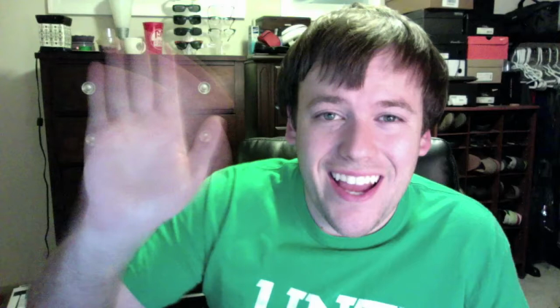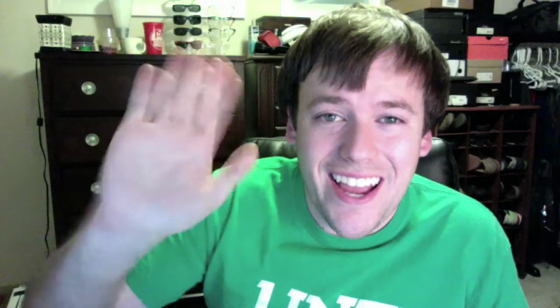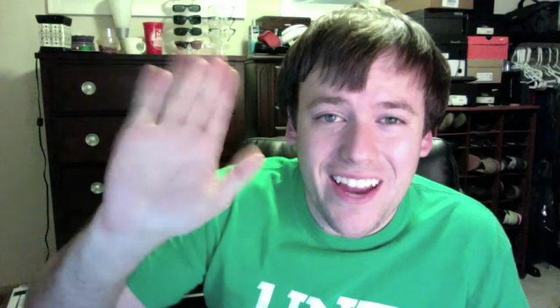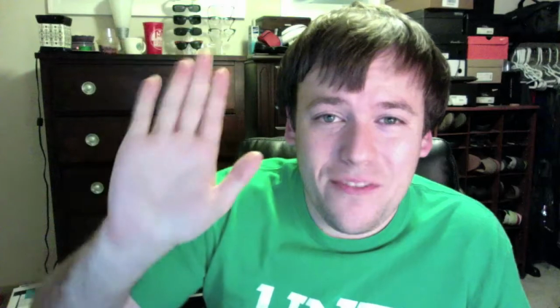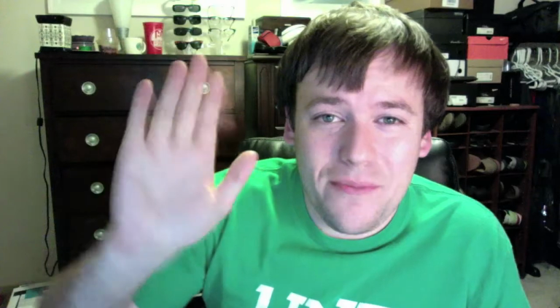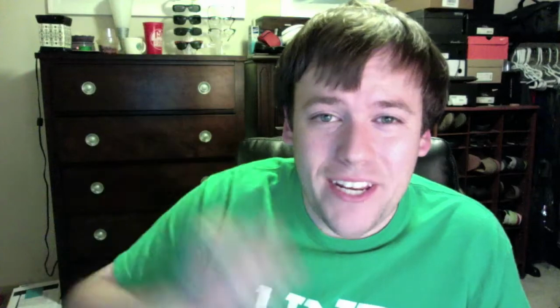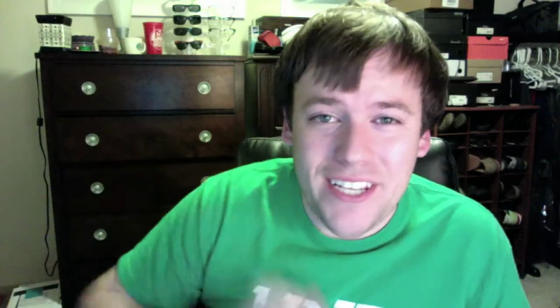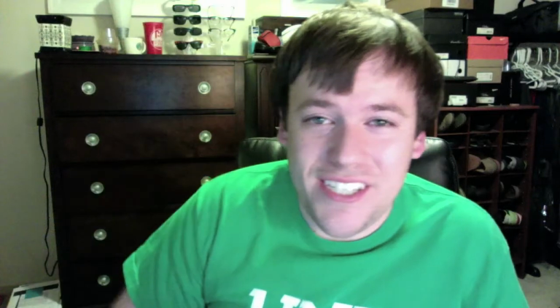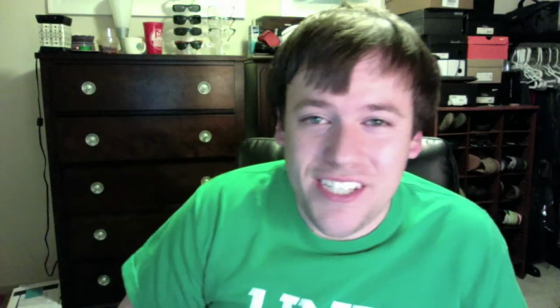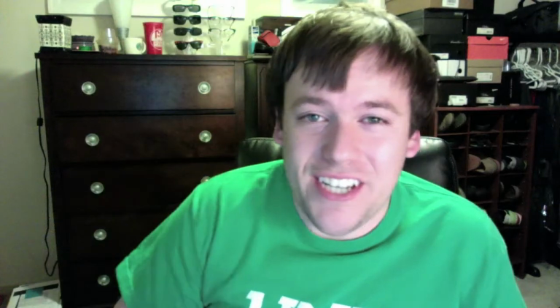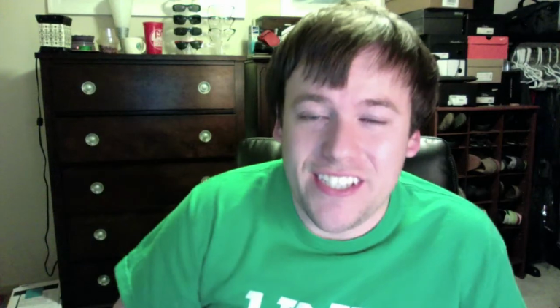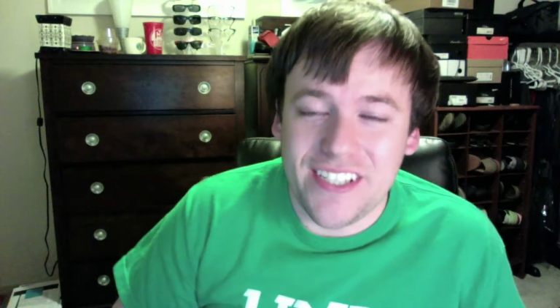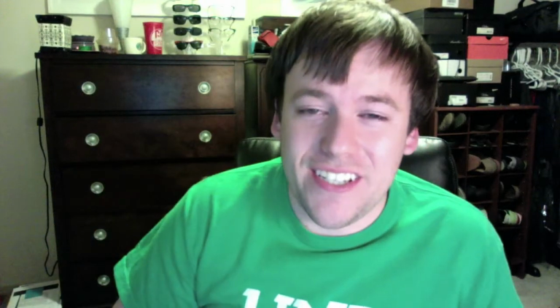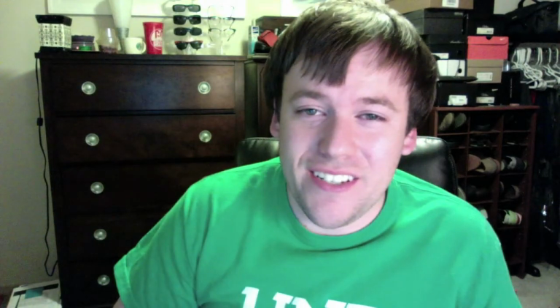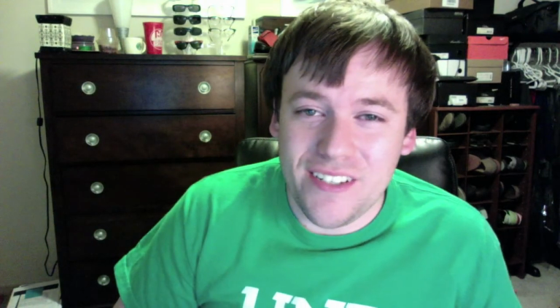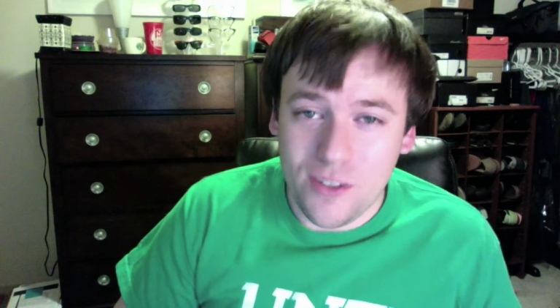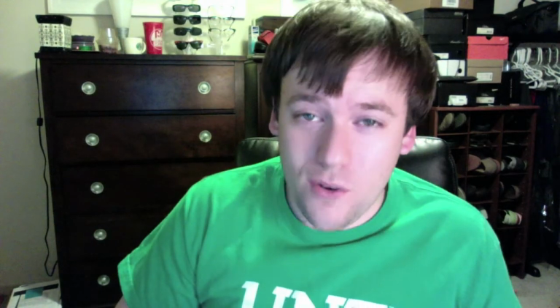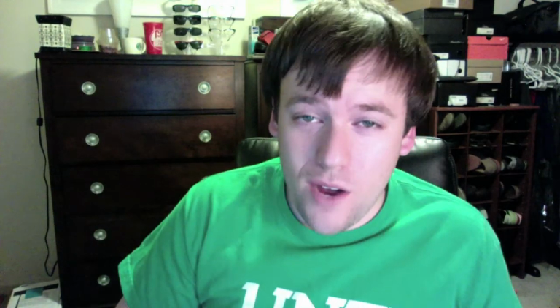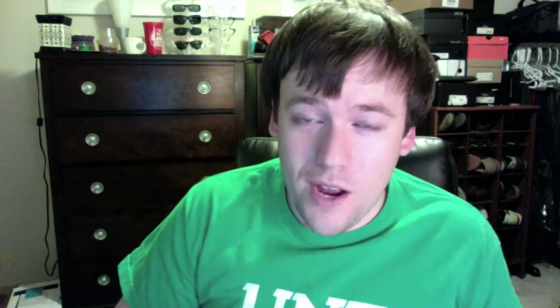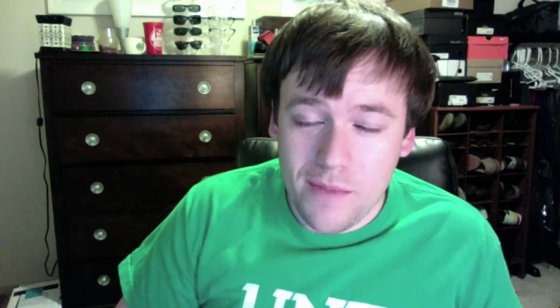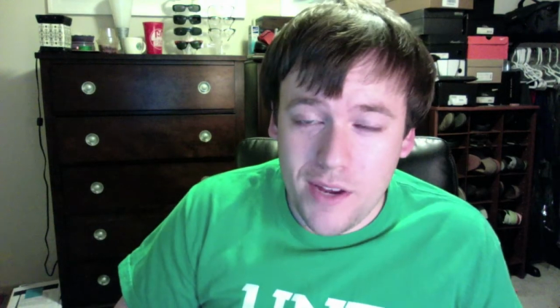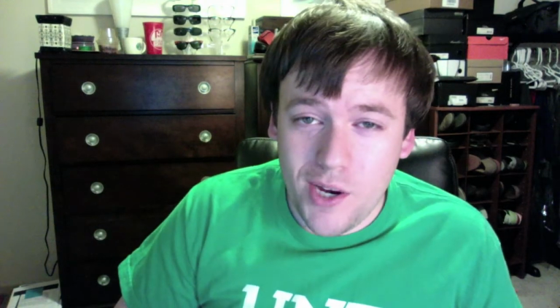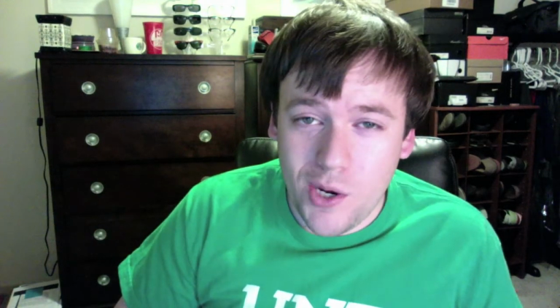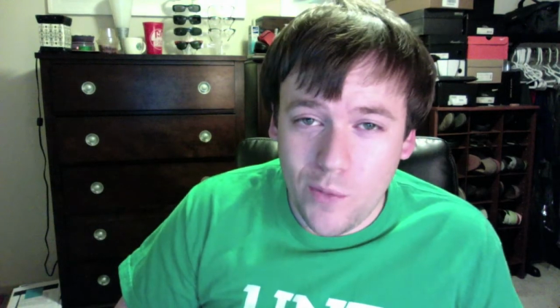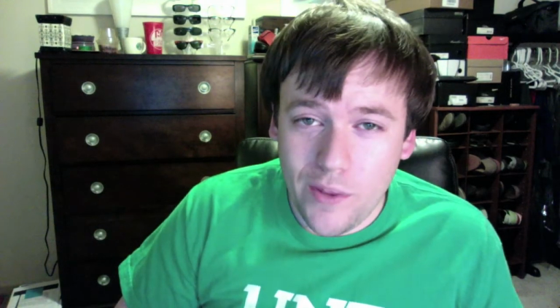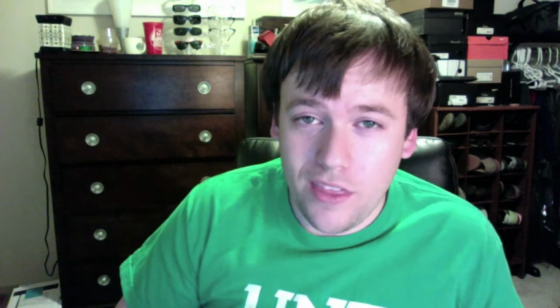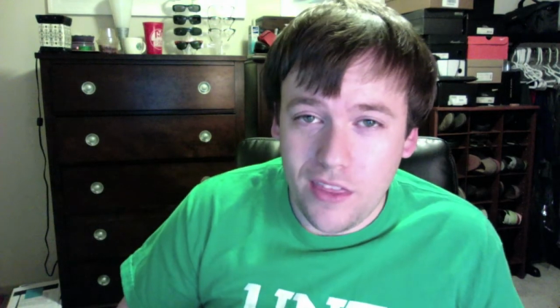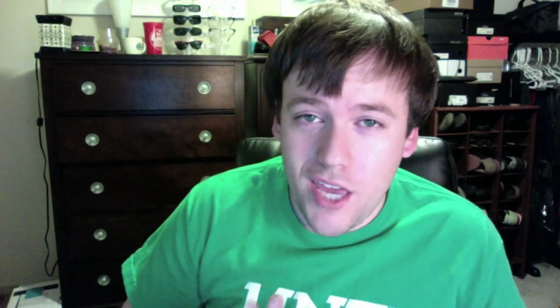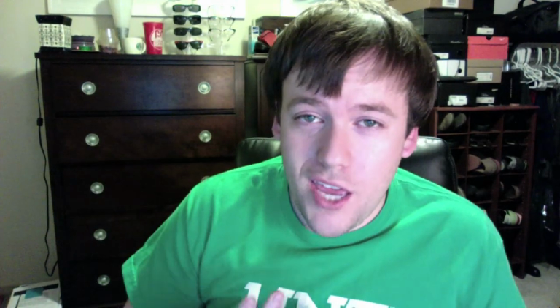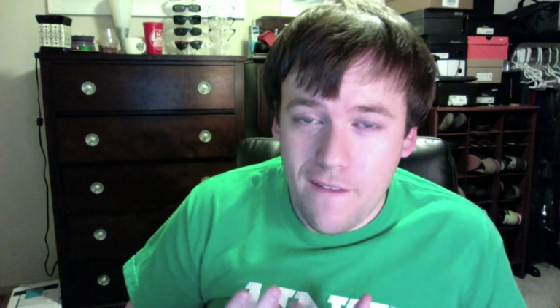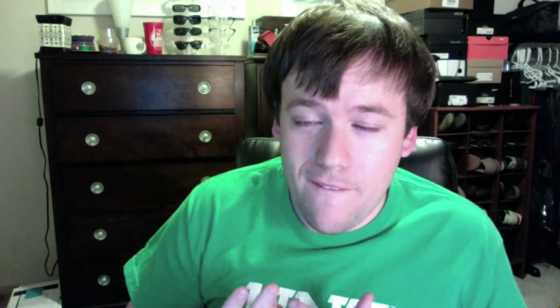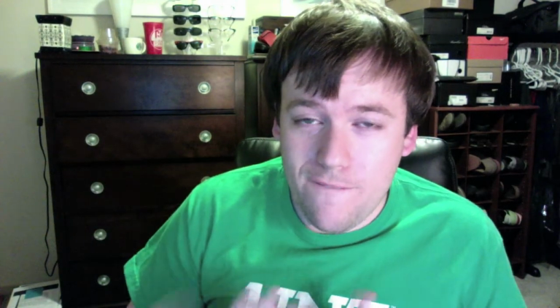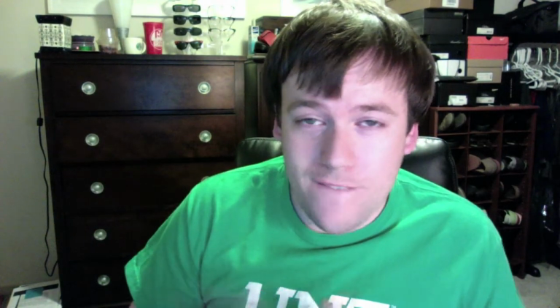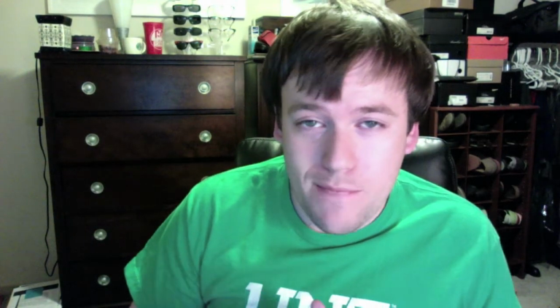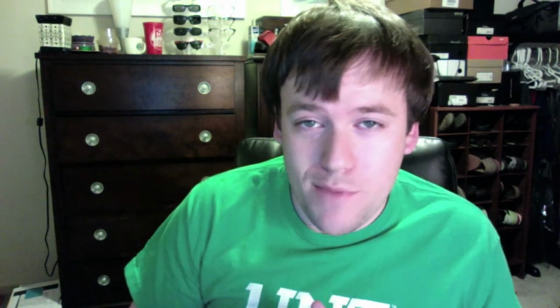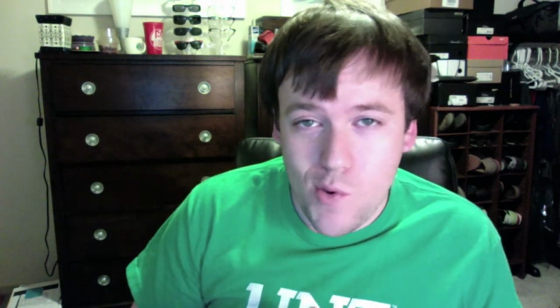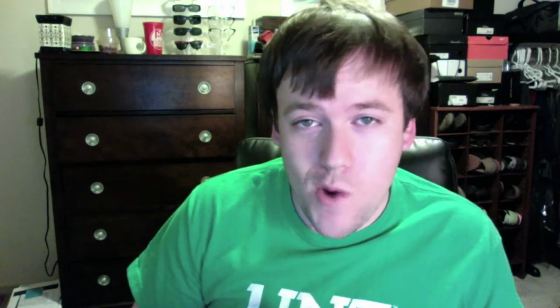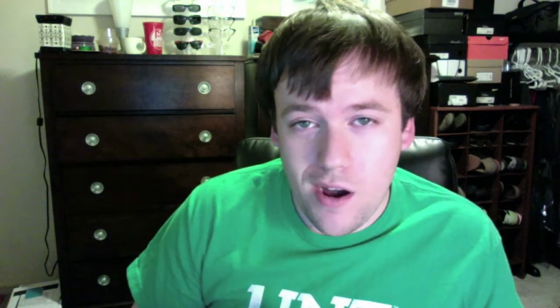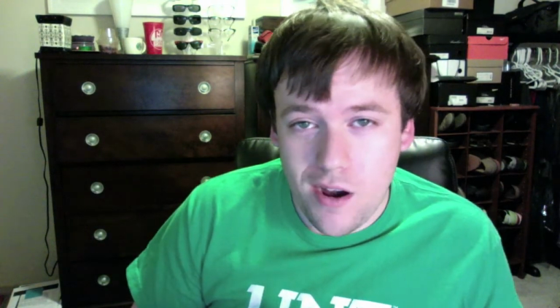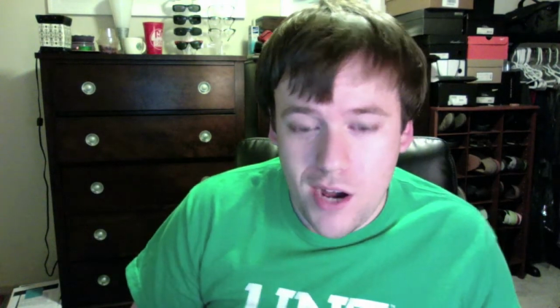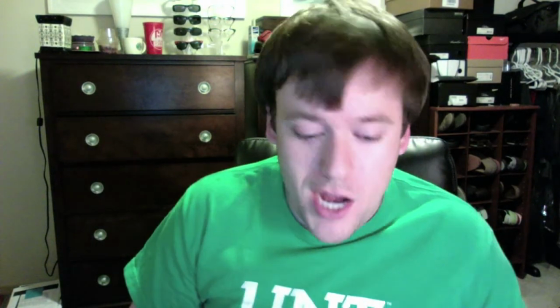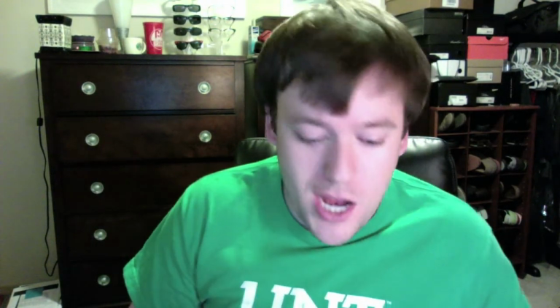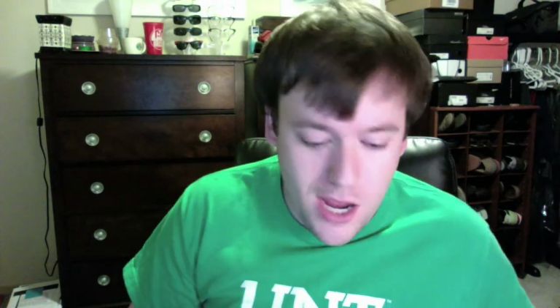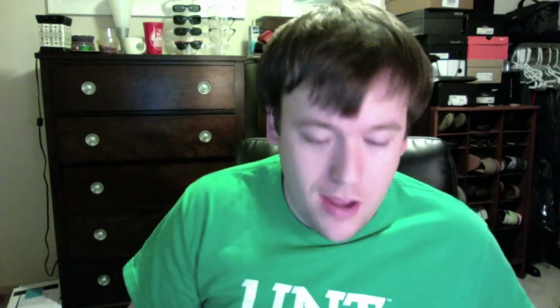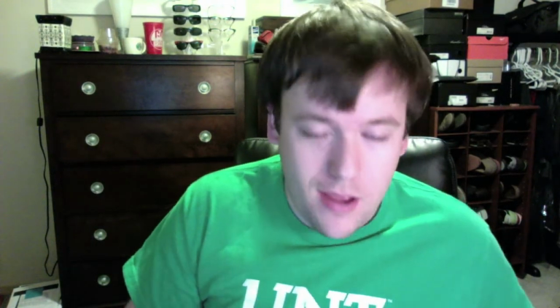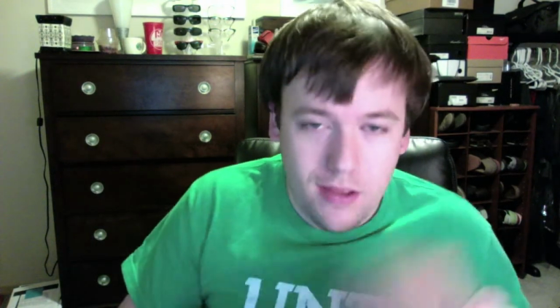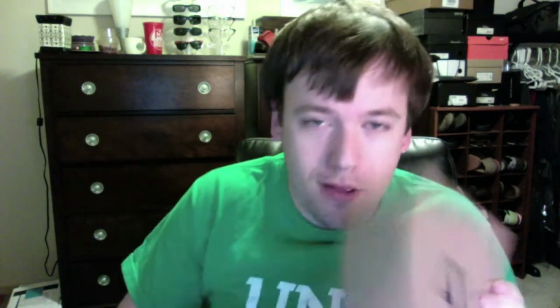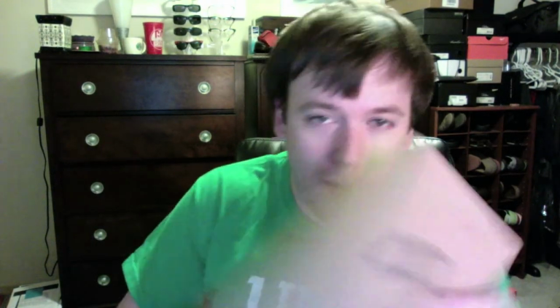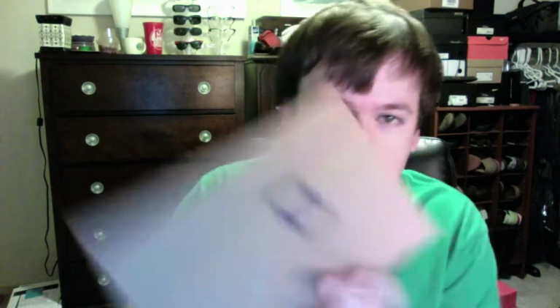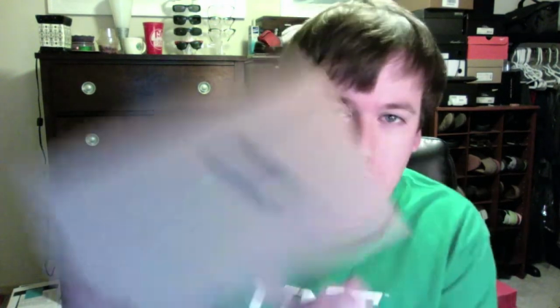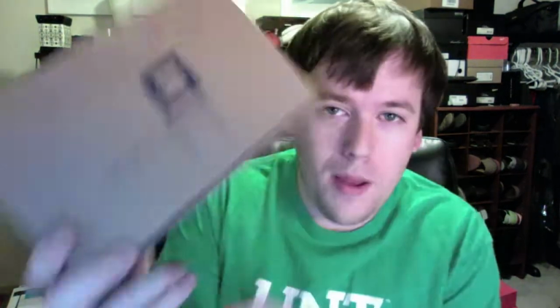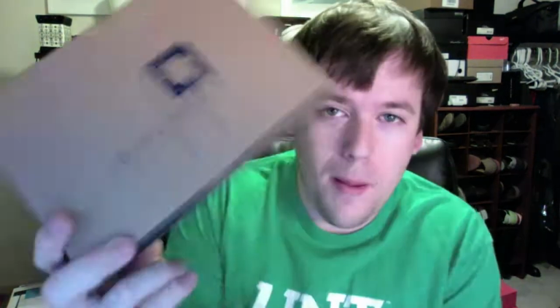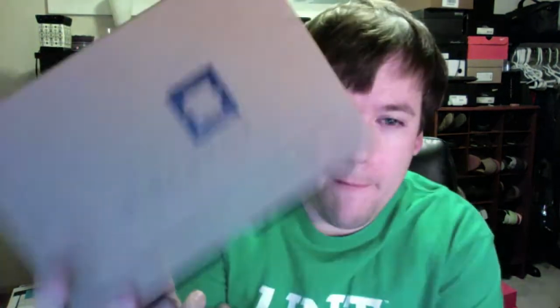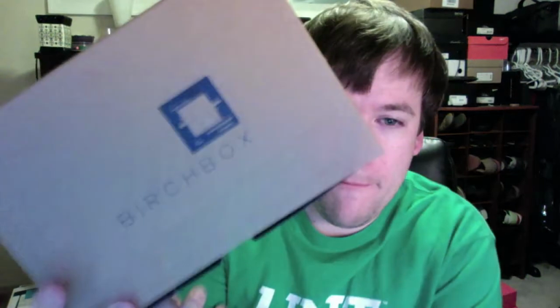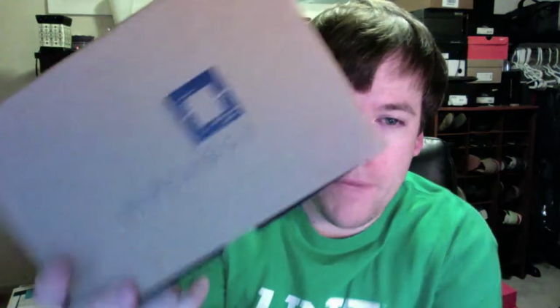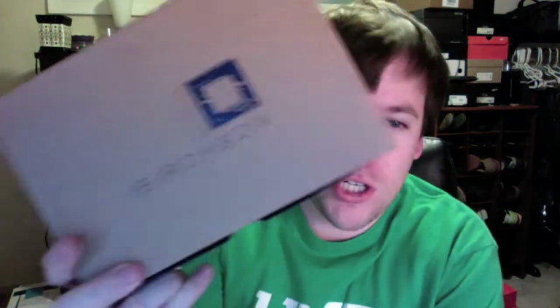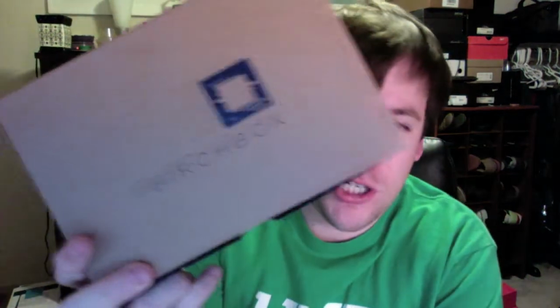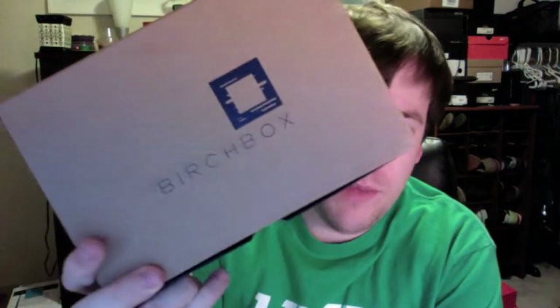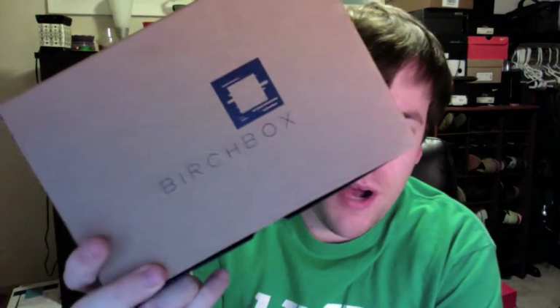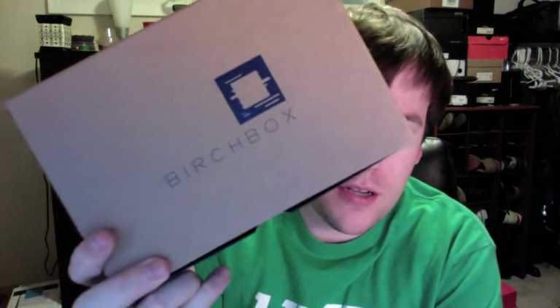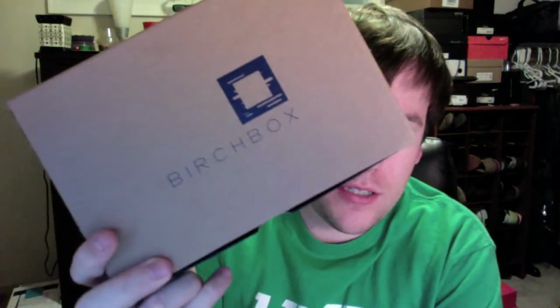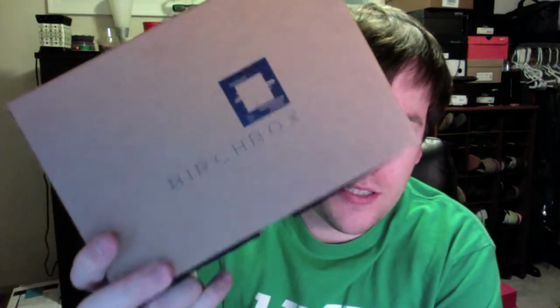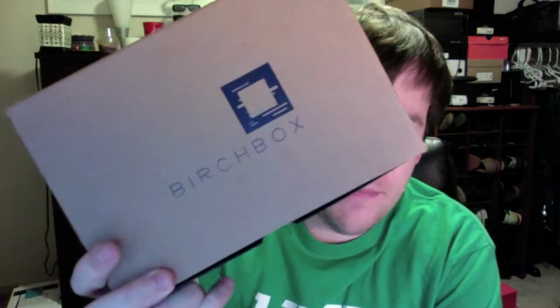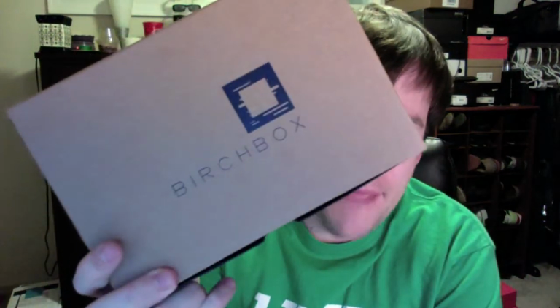Hey everybody, it's Jason. I'm here with the February Birchbox Man.